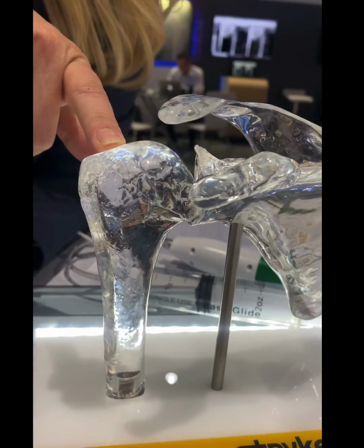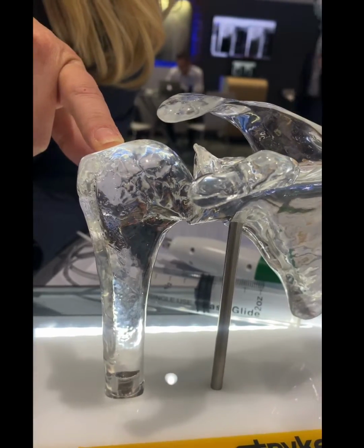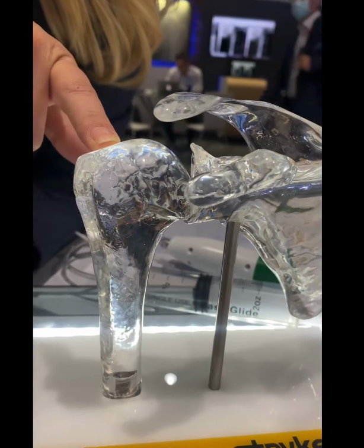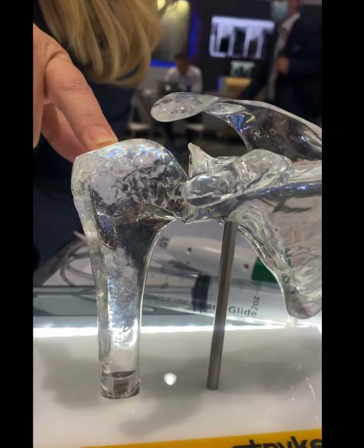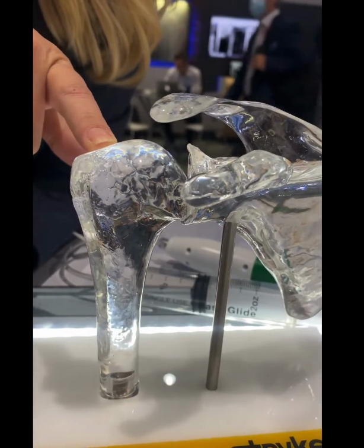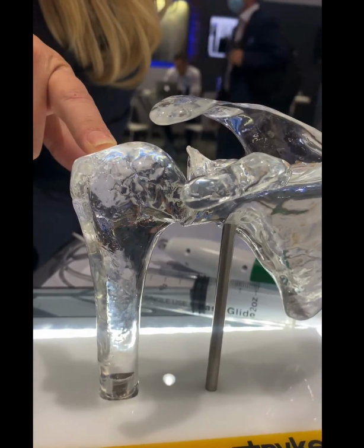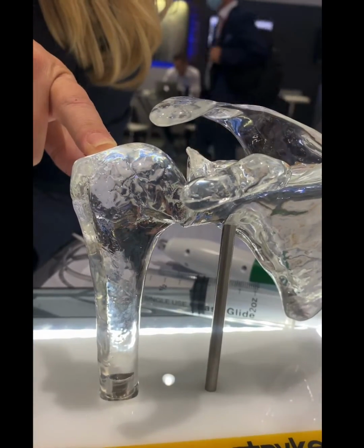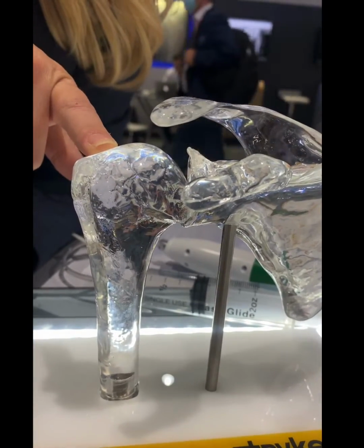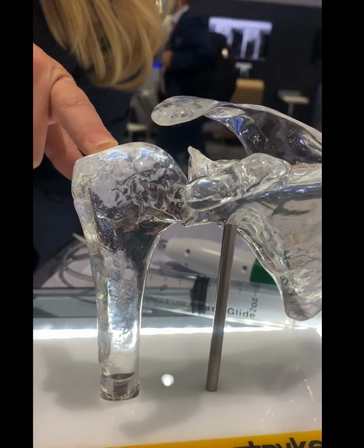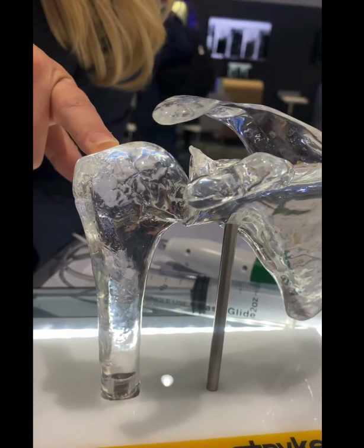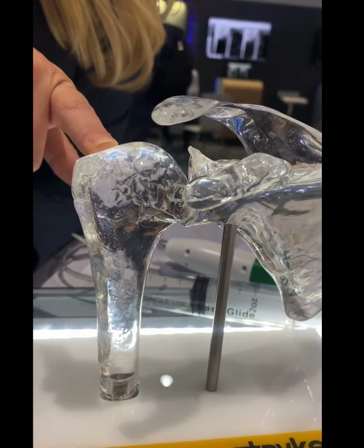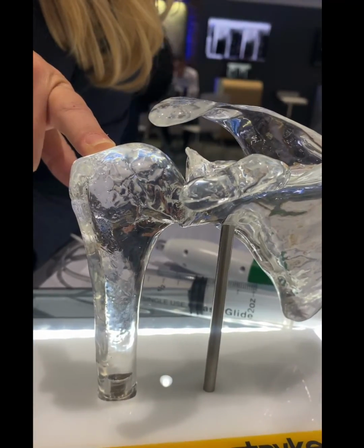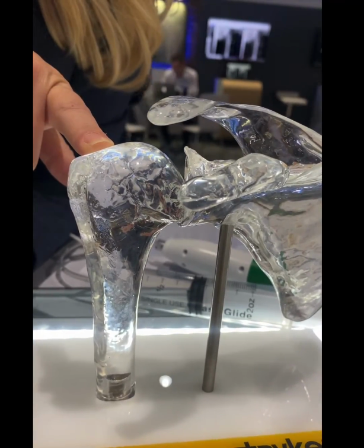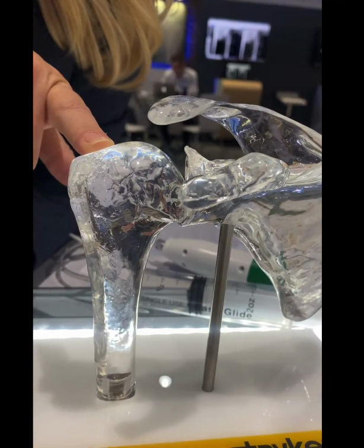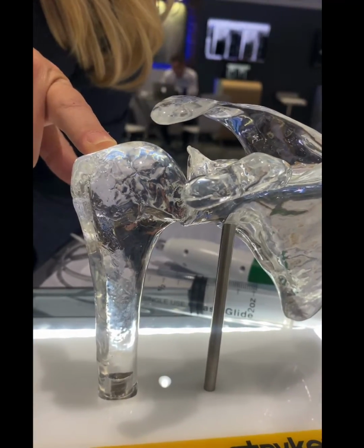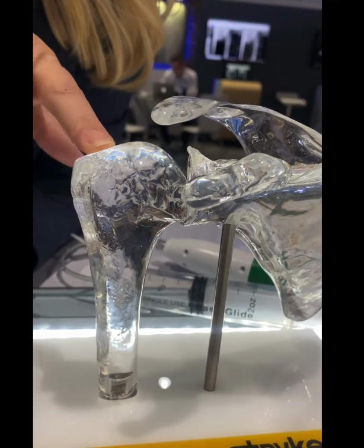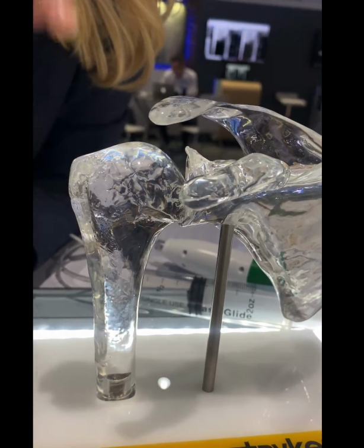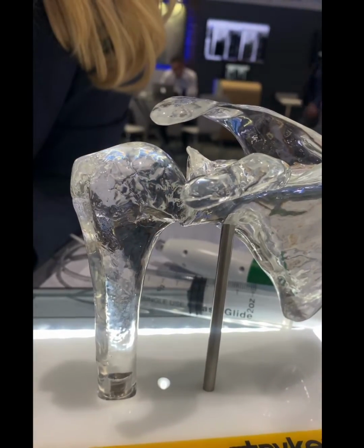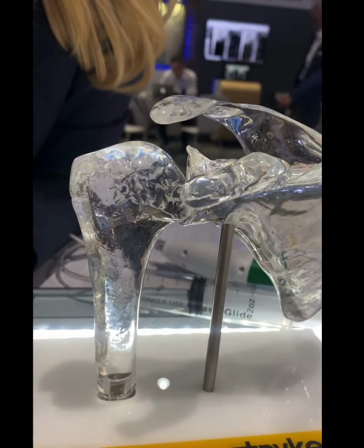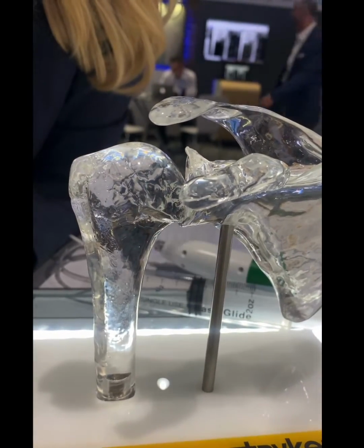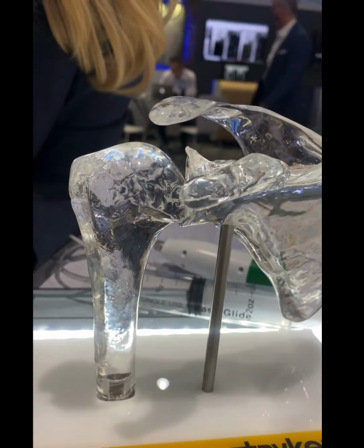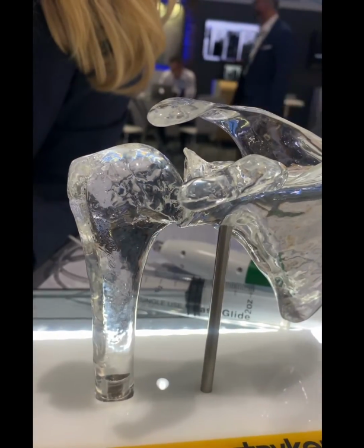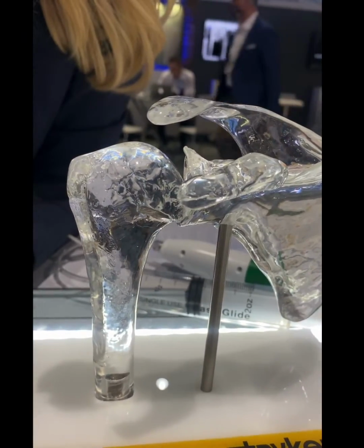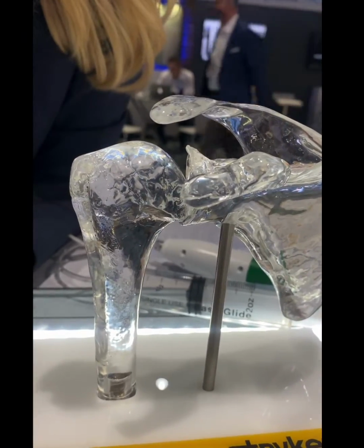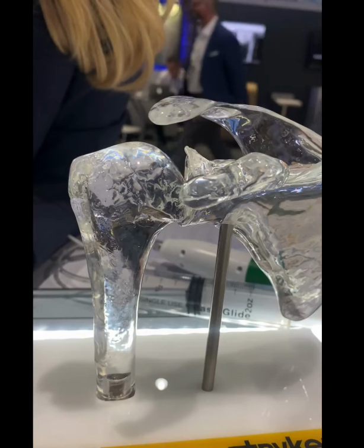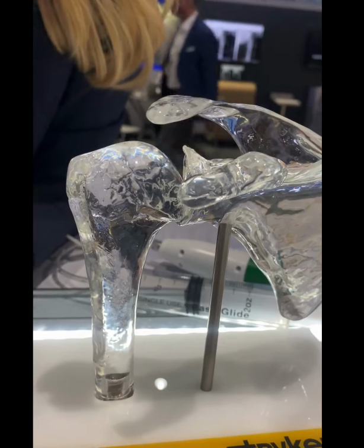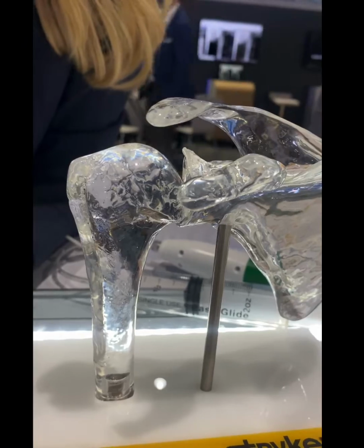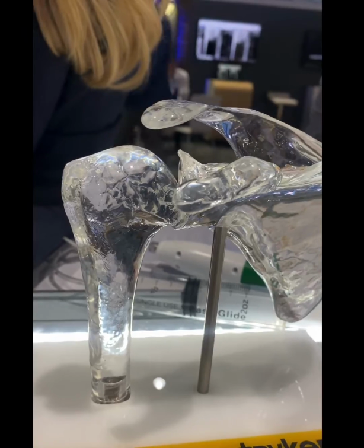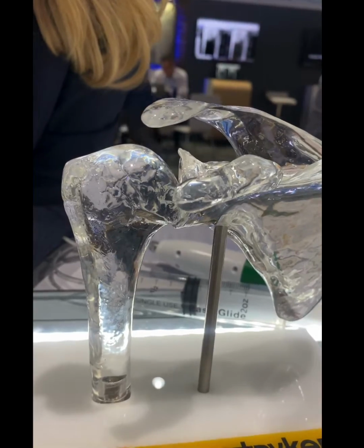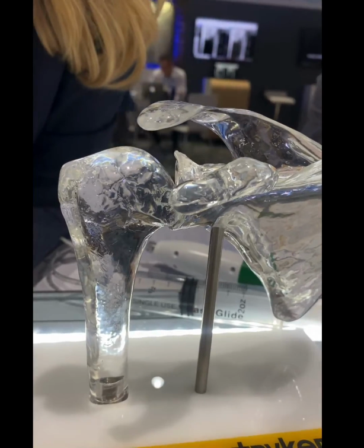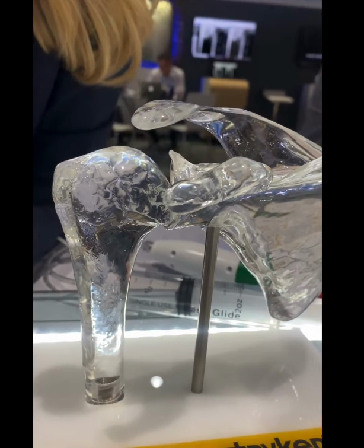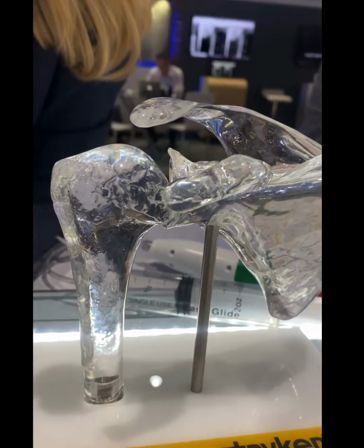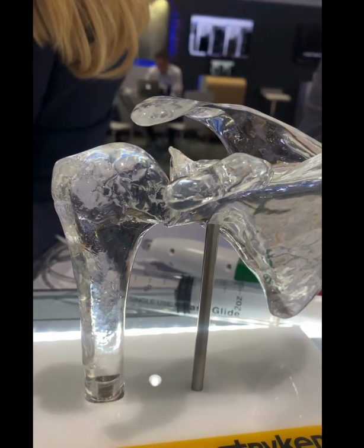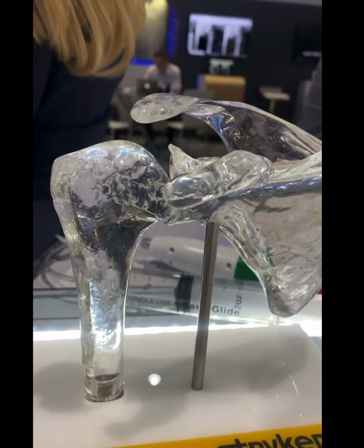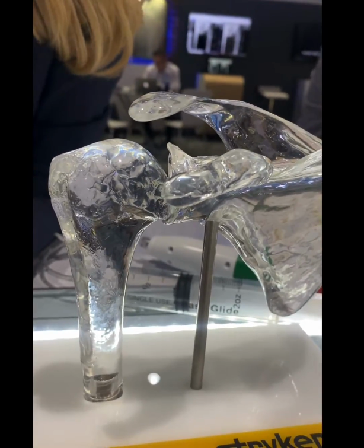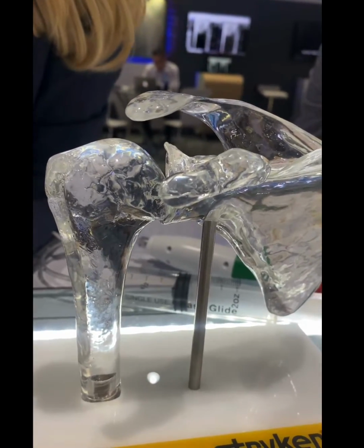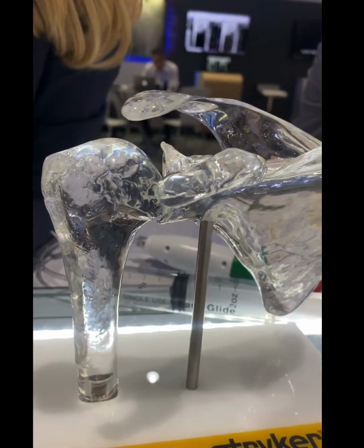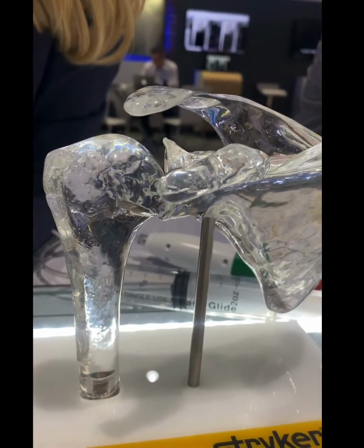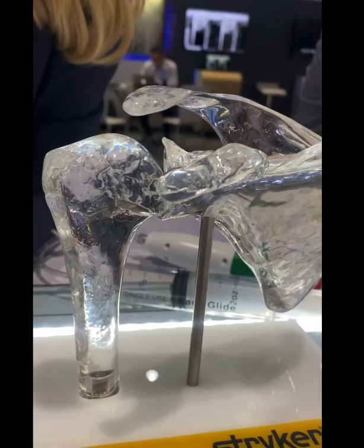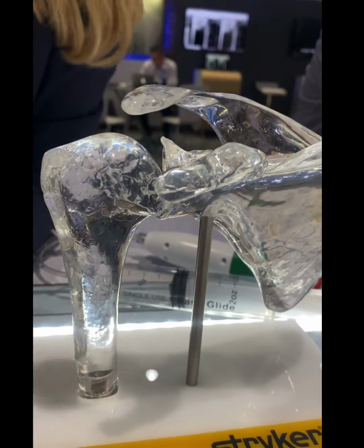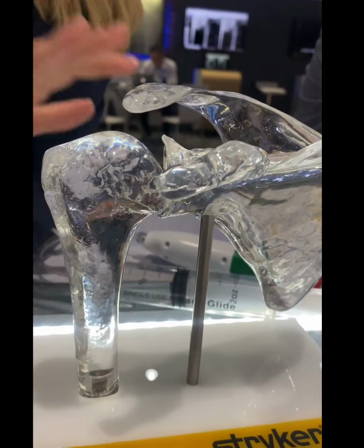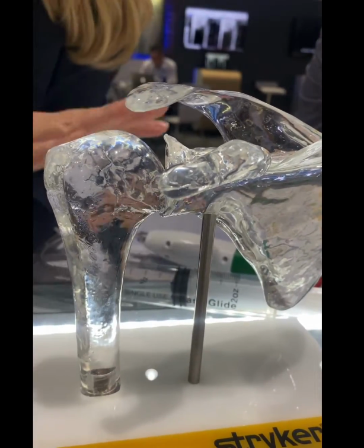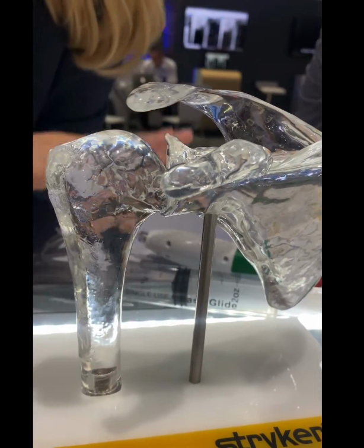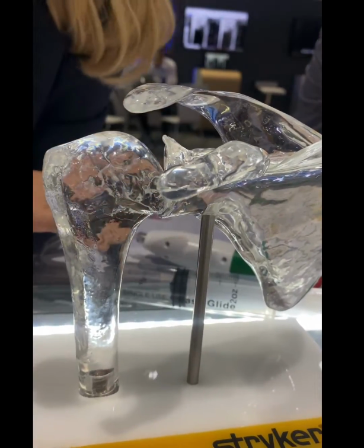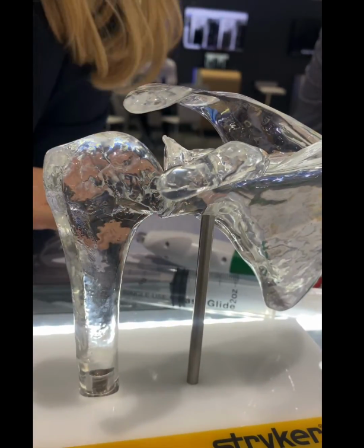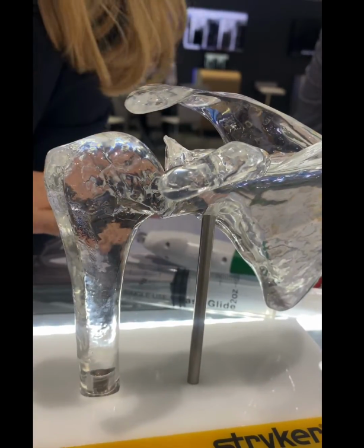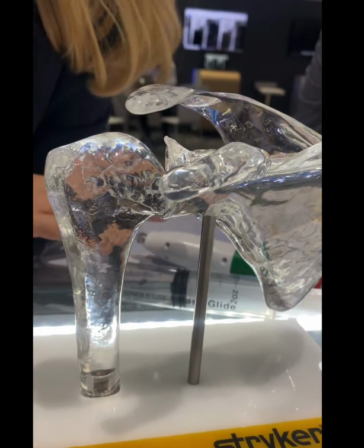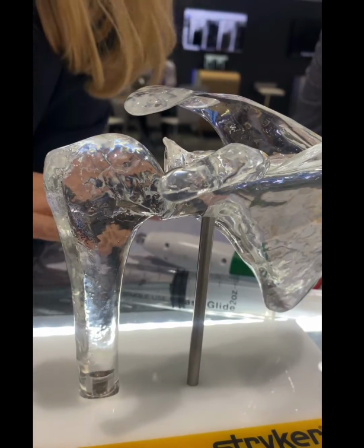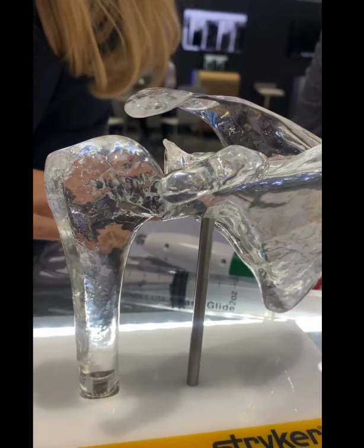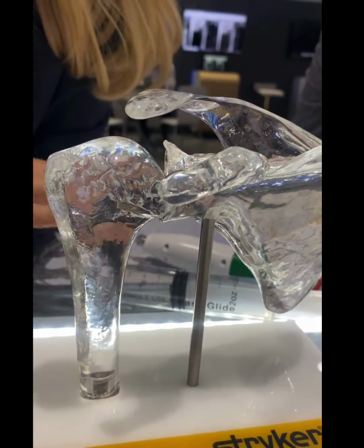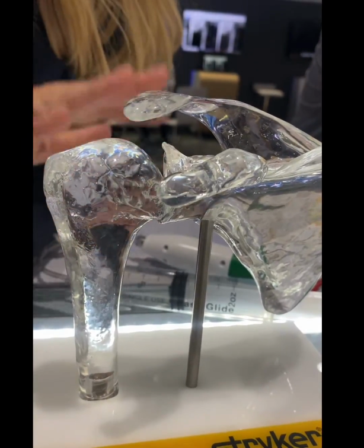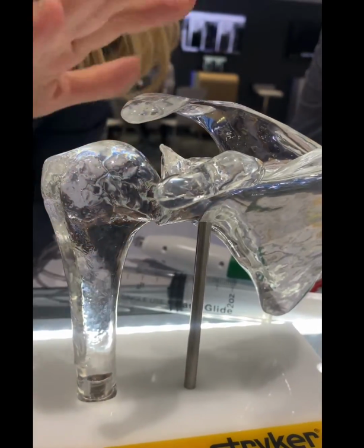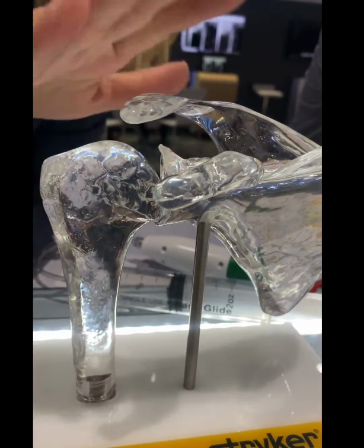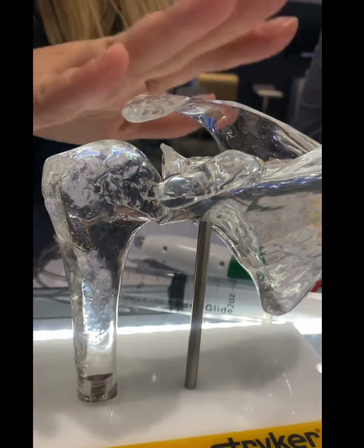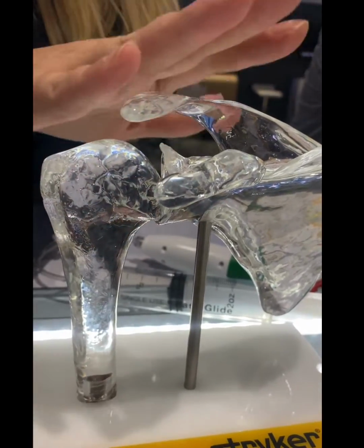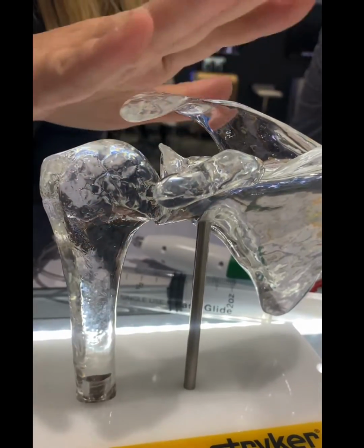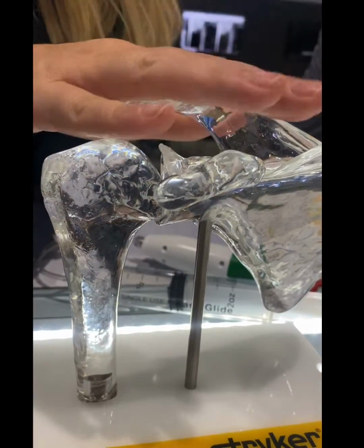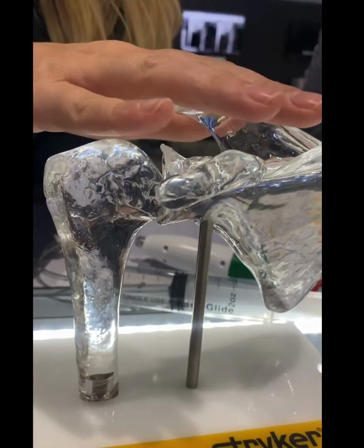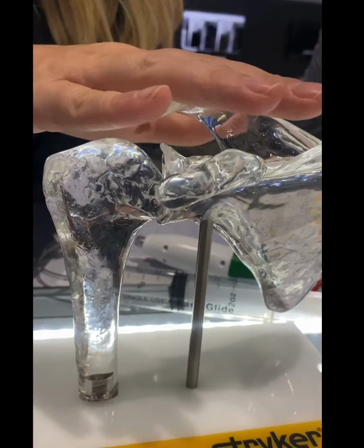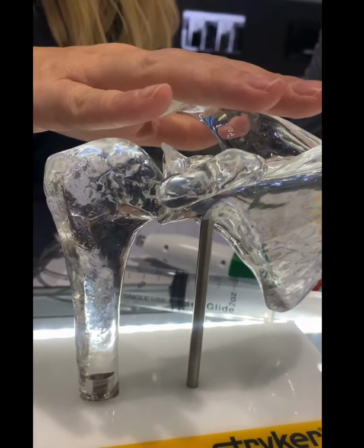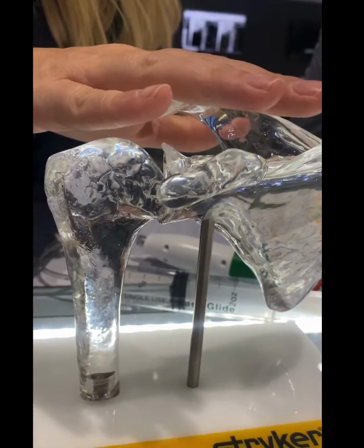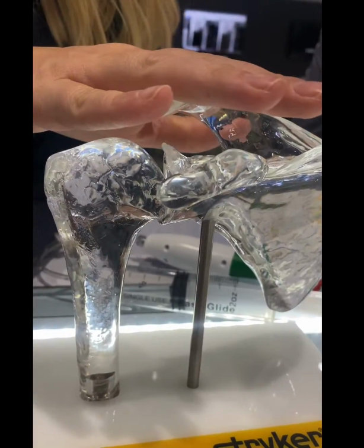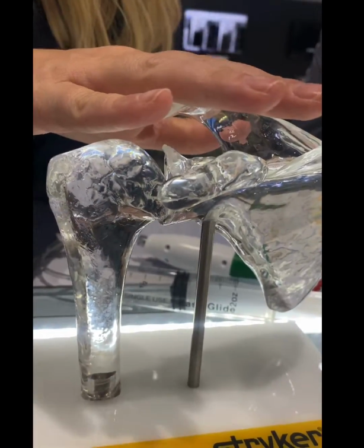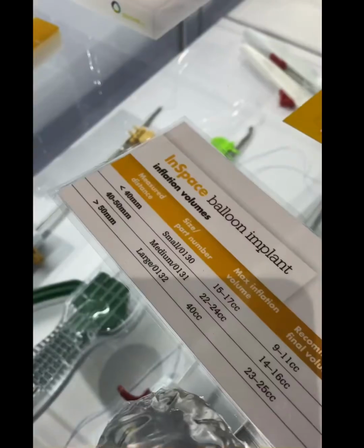So why don't they just put this in with every rotator cuff repair as well? We've only studied it alone.